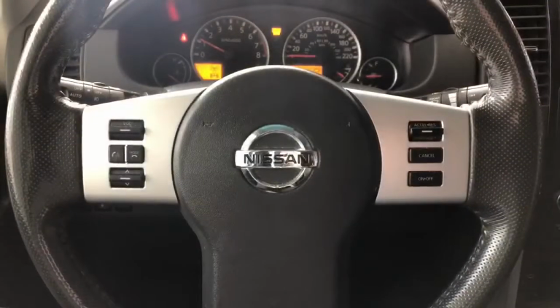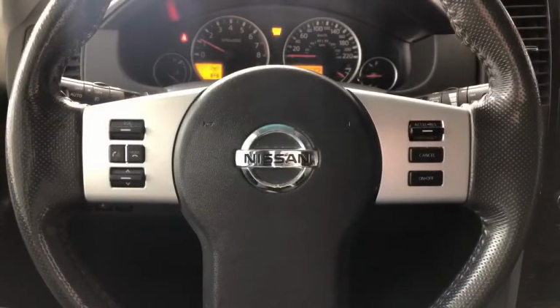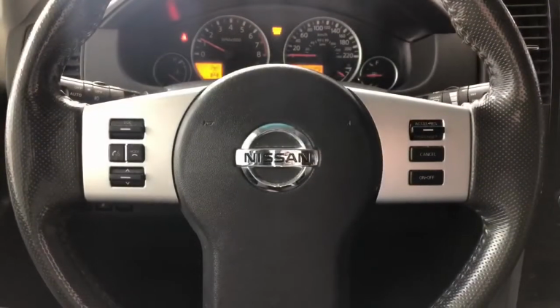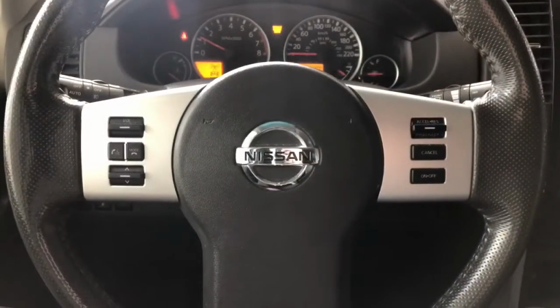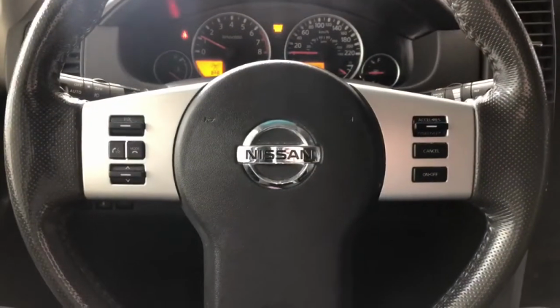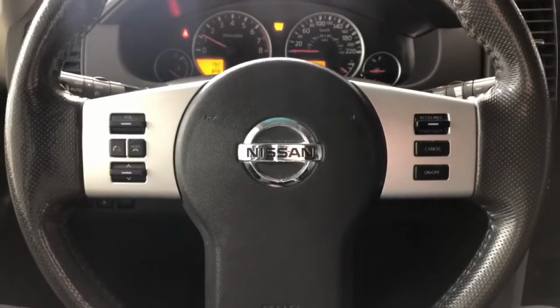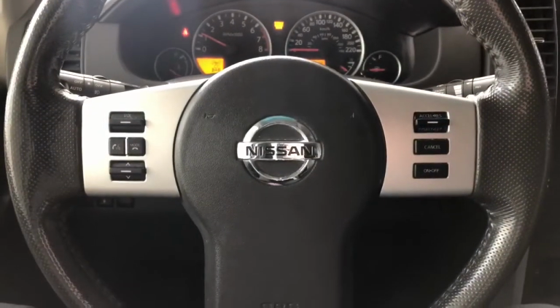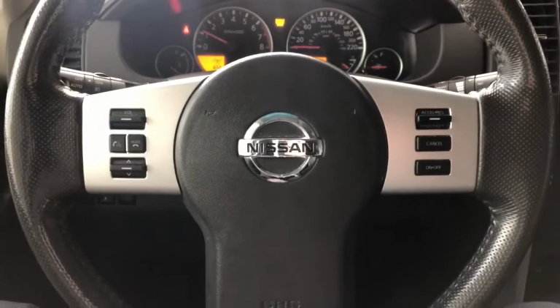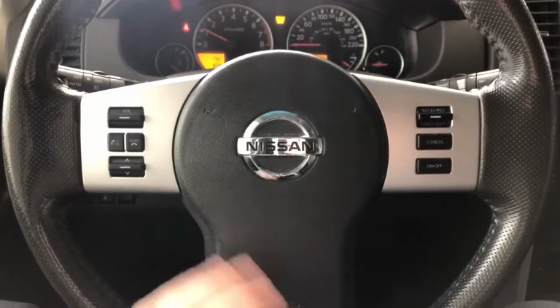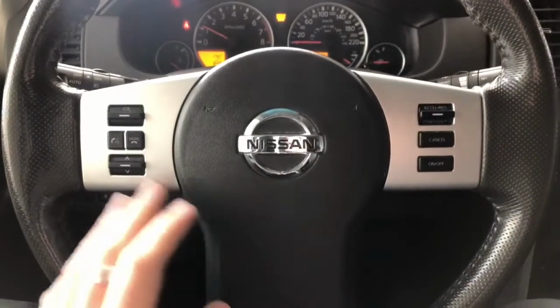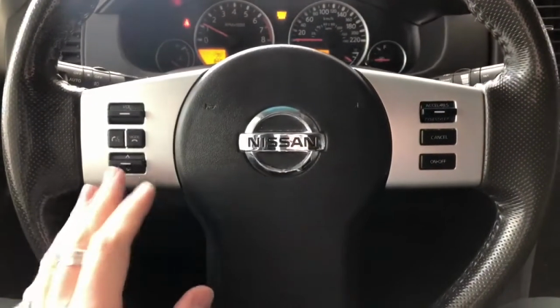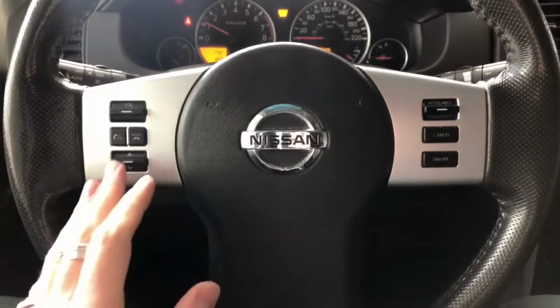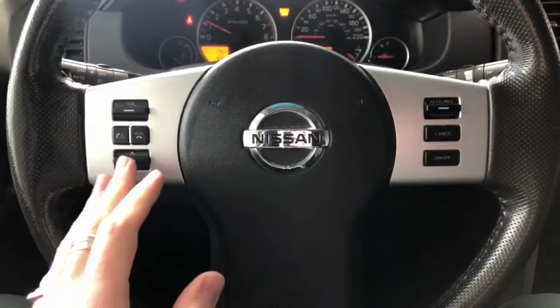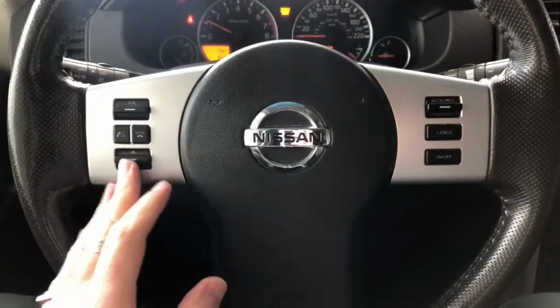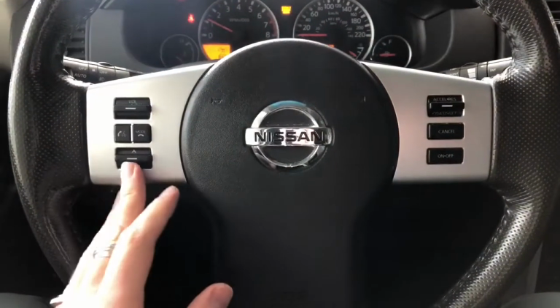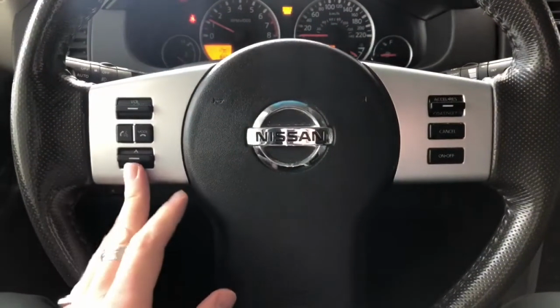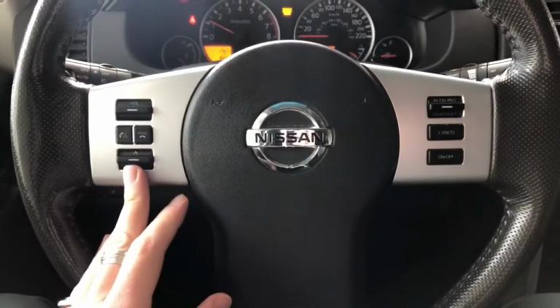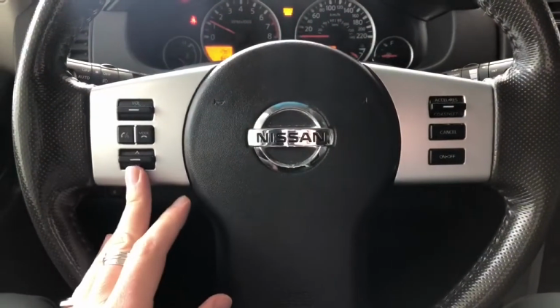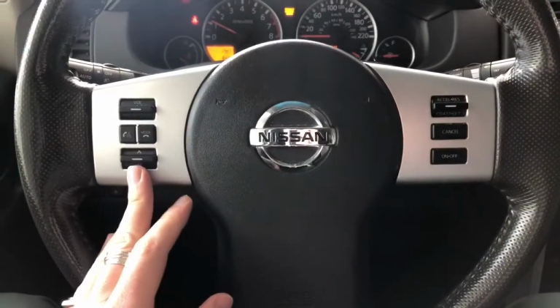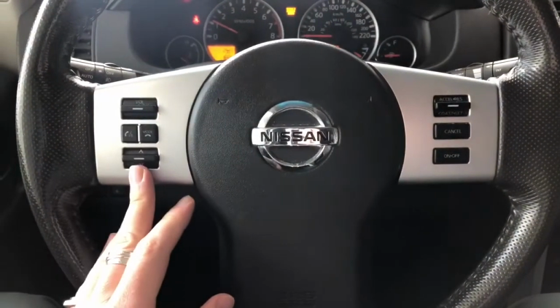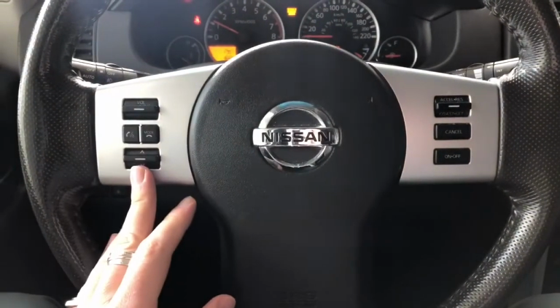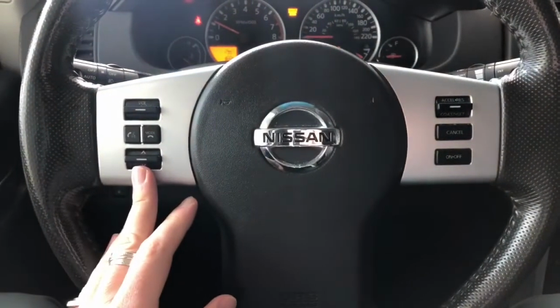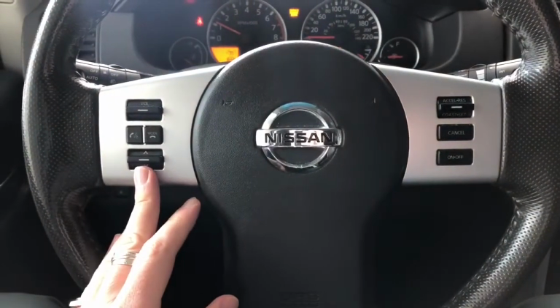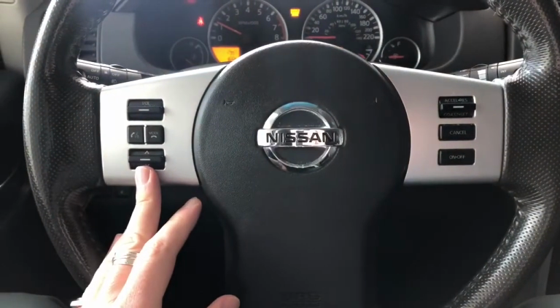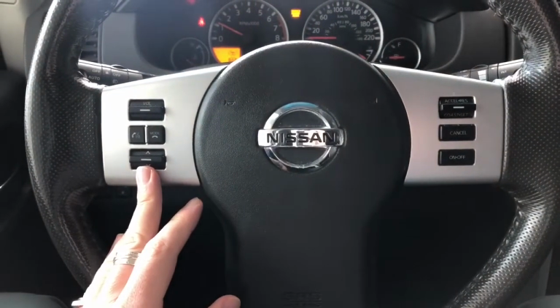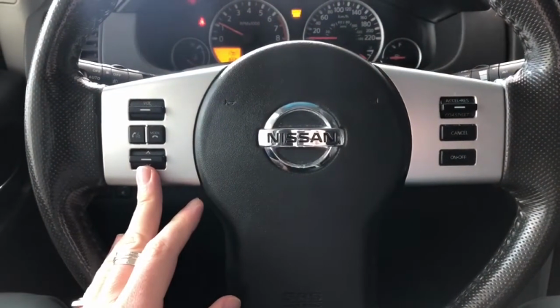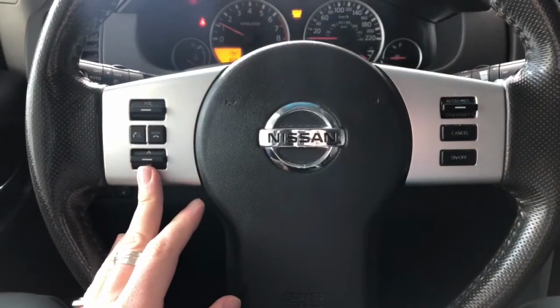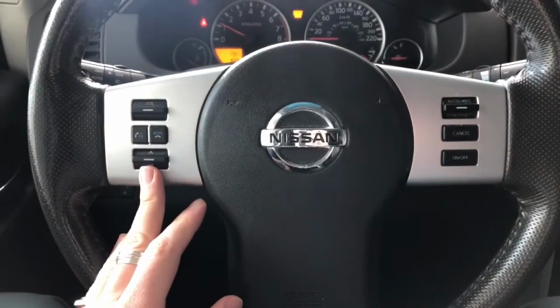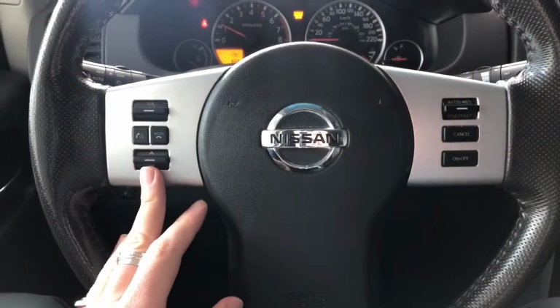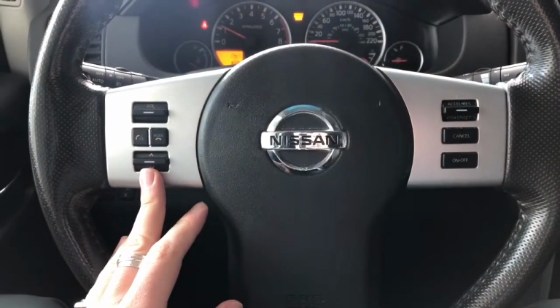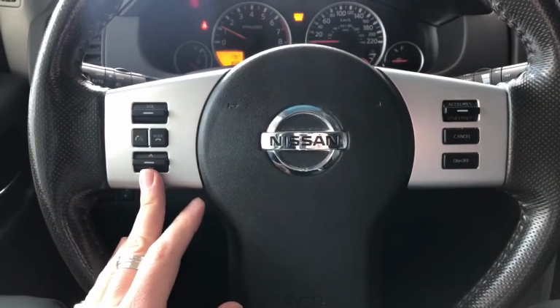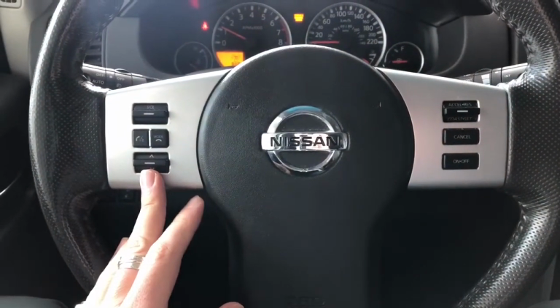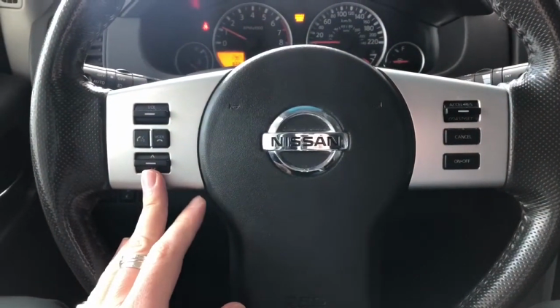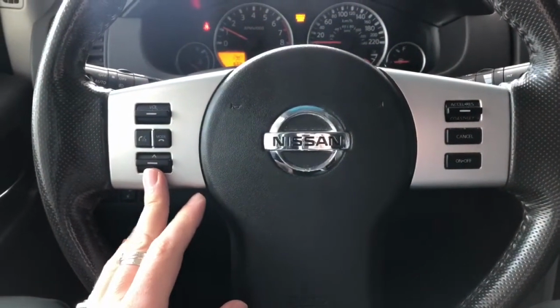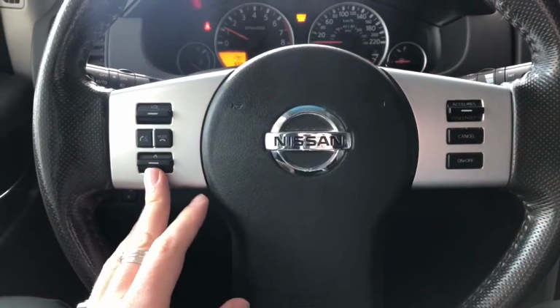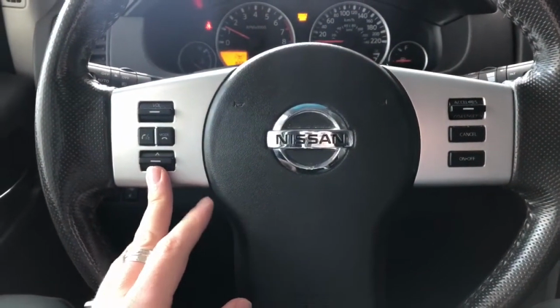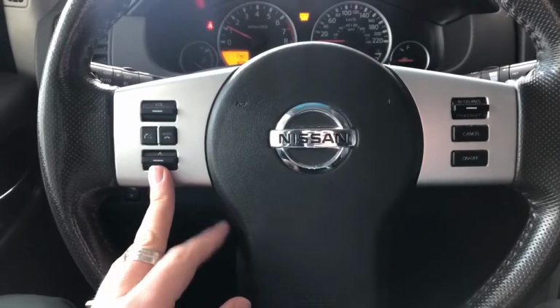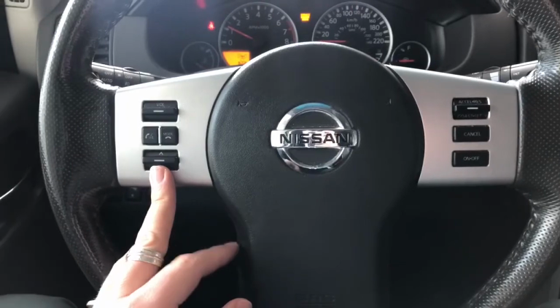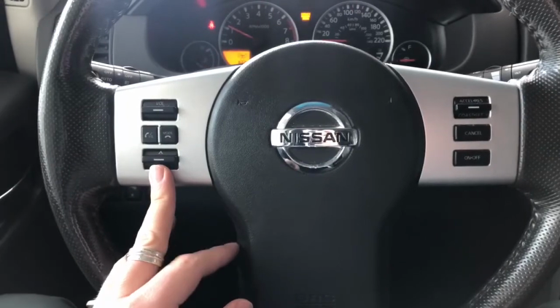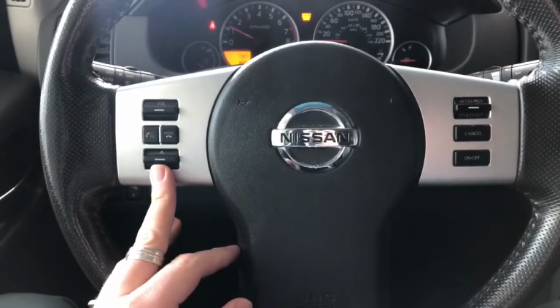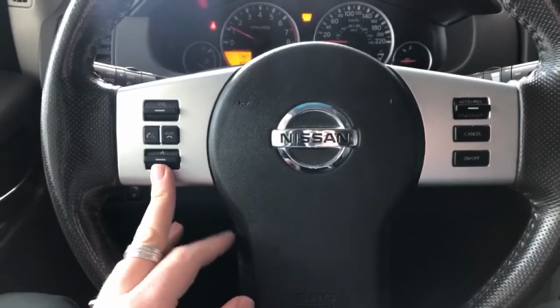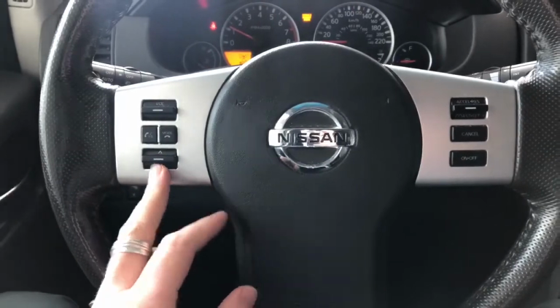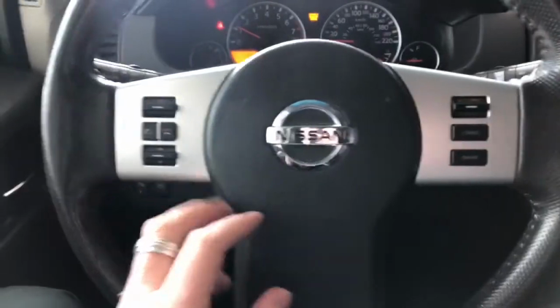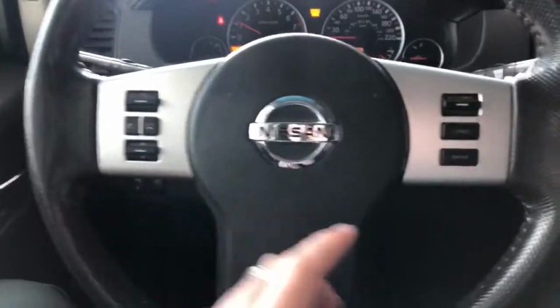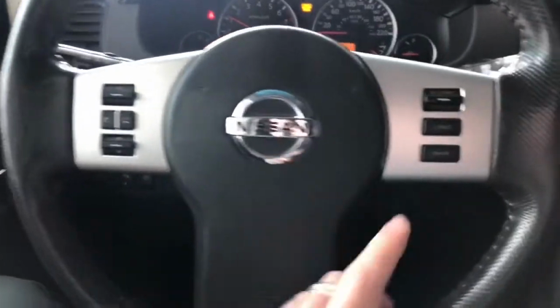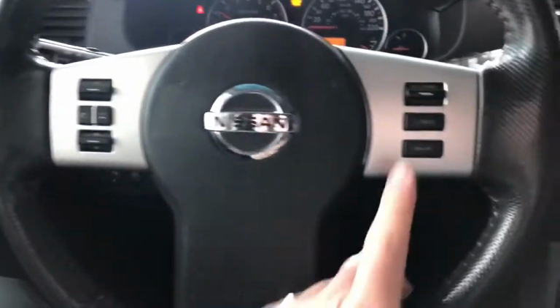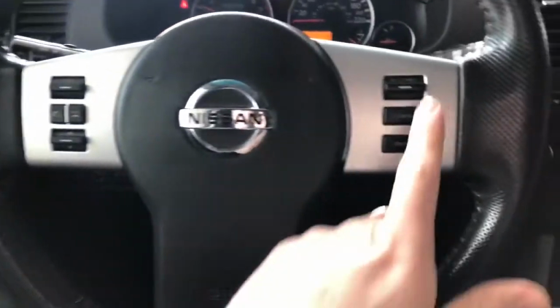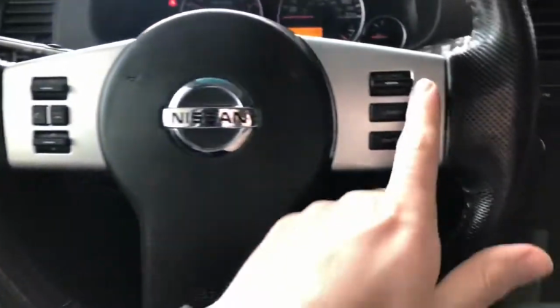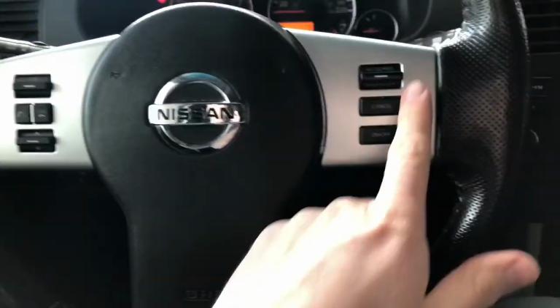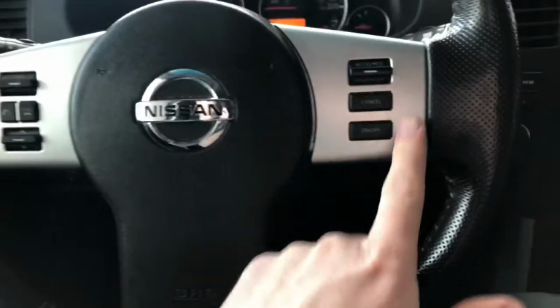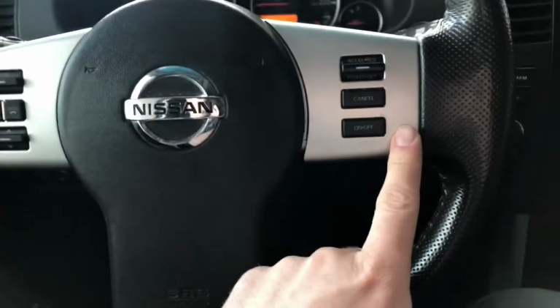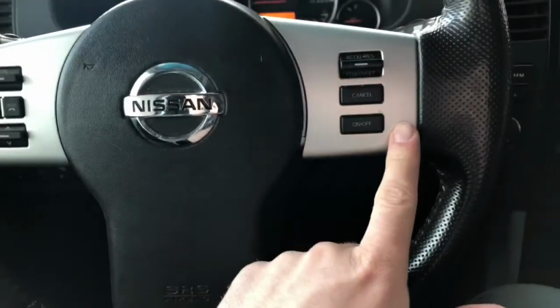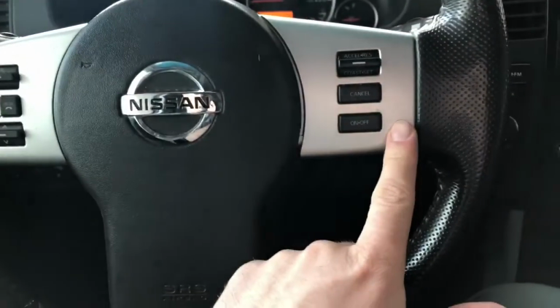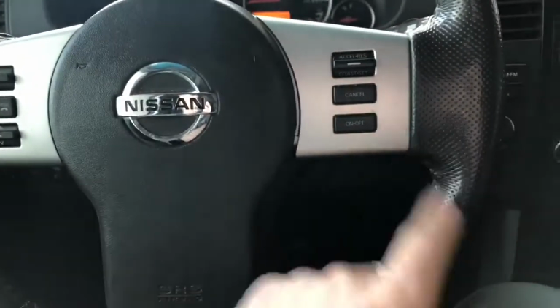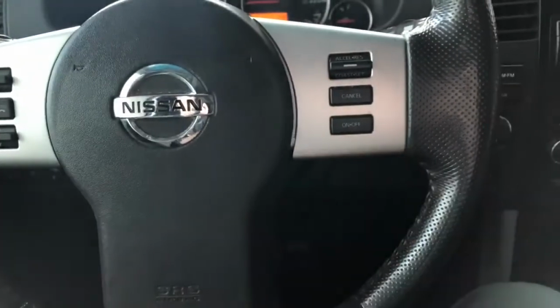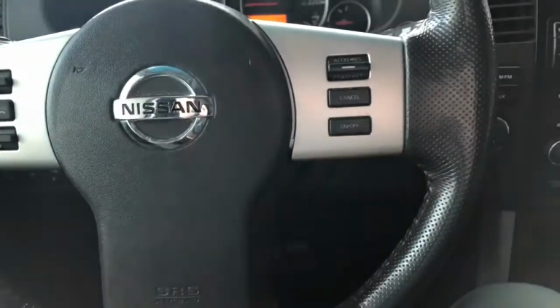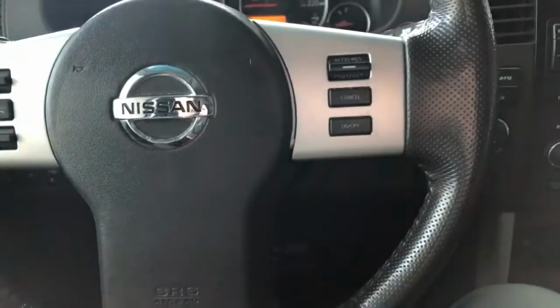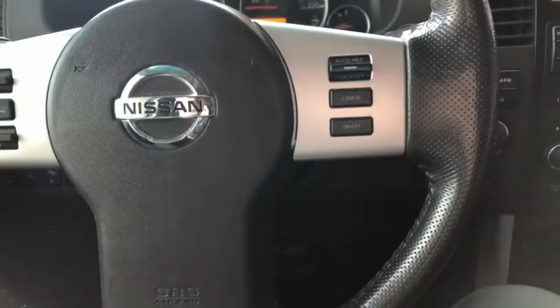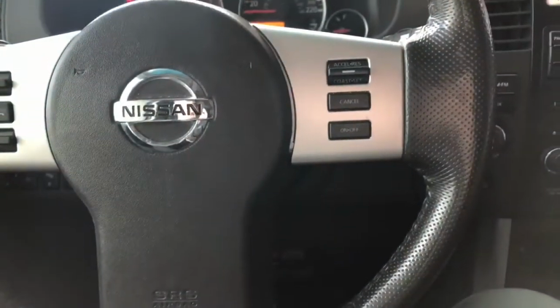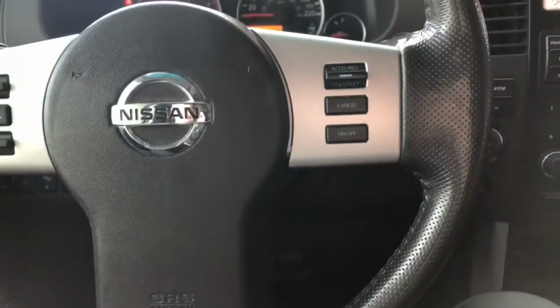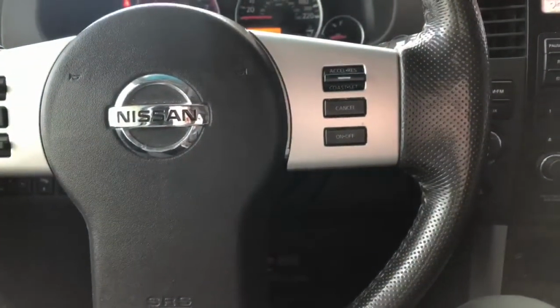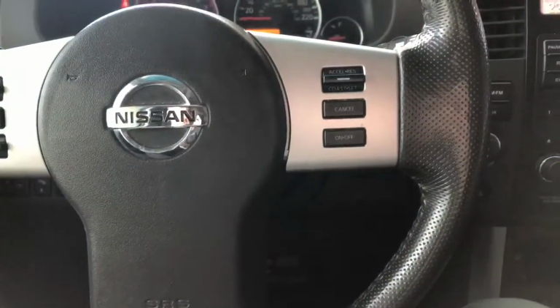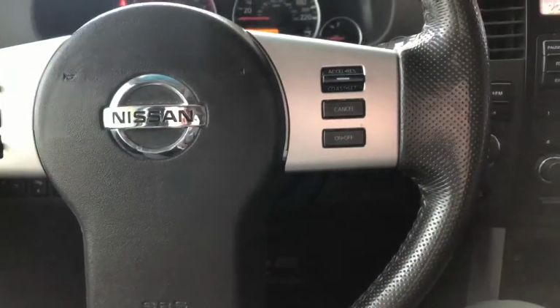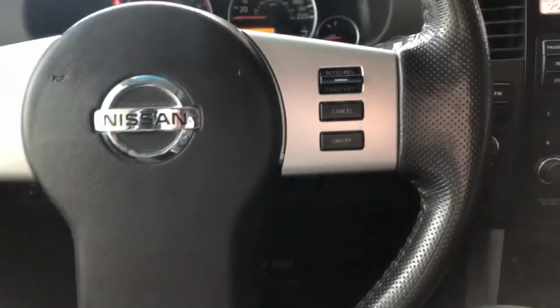Now on the steering wheel, you have your hands-free calling and your voice recognition, along with your audio controls. You have your cruise control settings on the right side here.